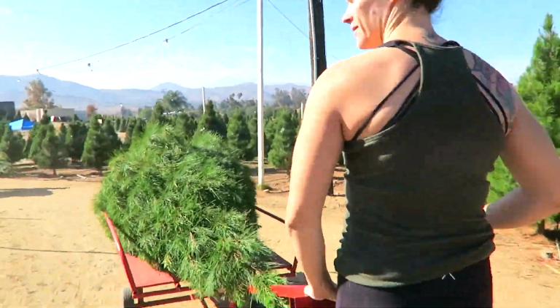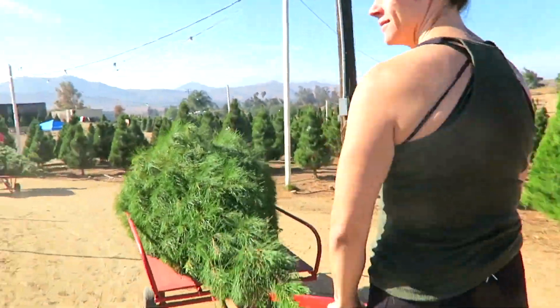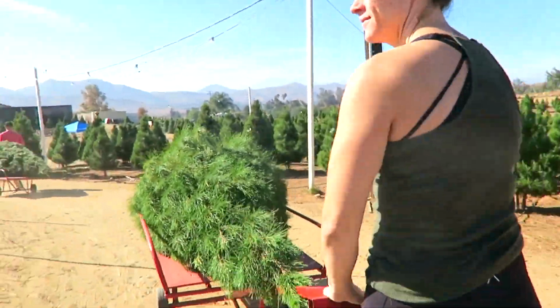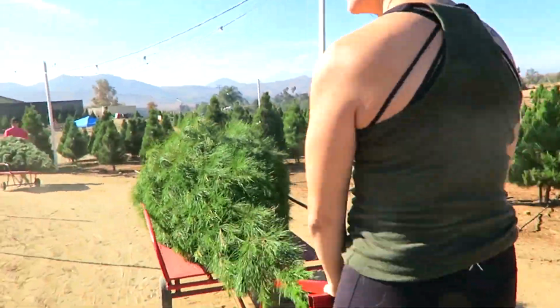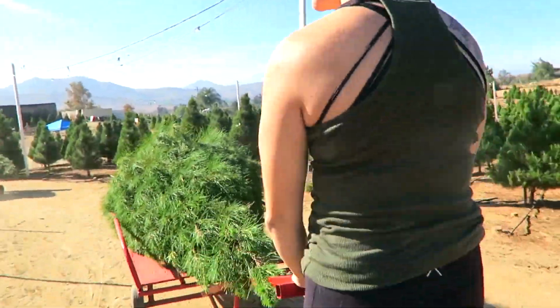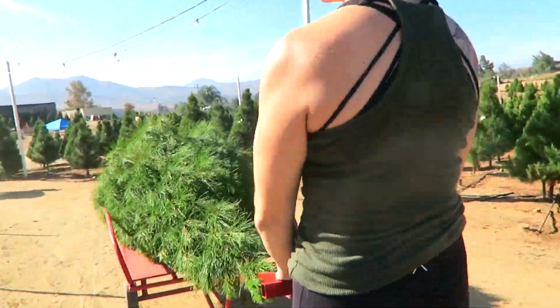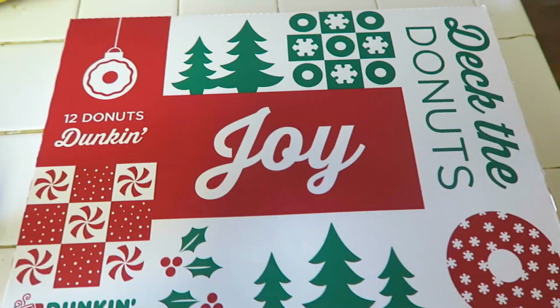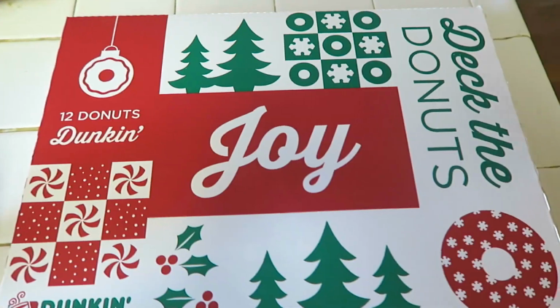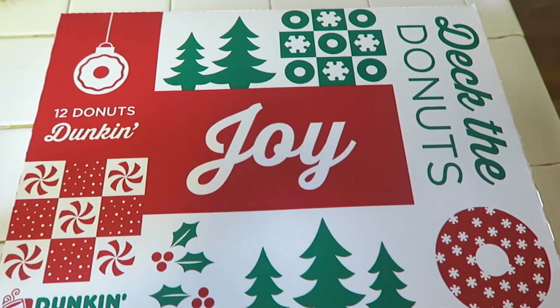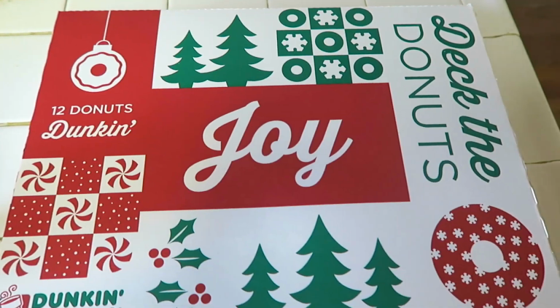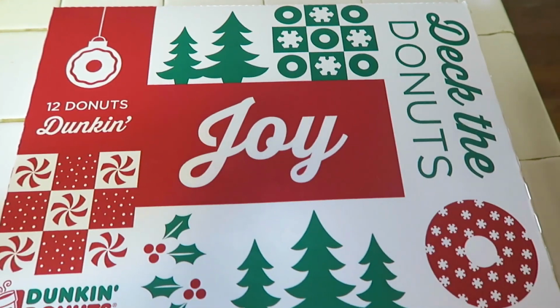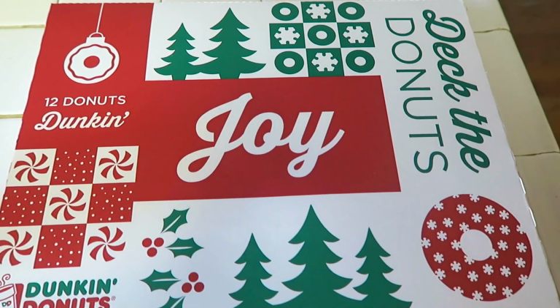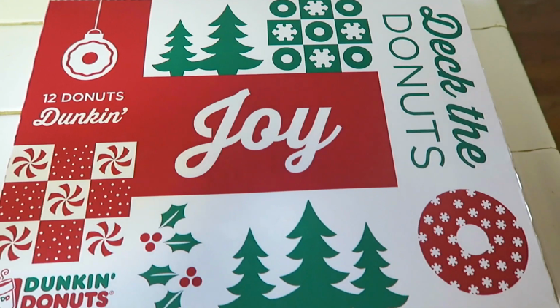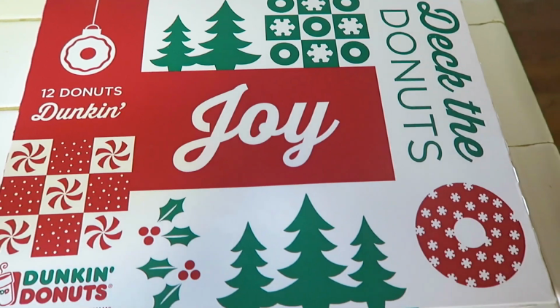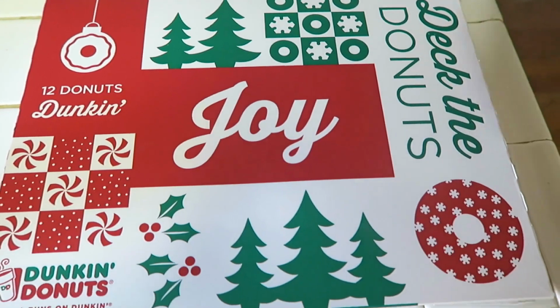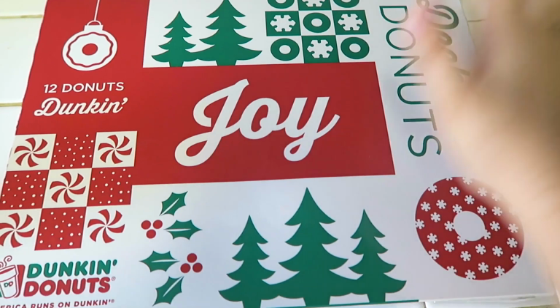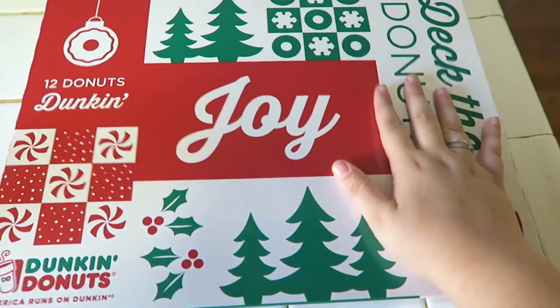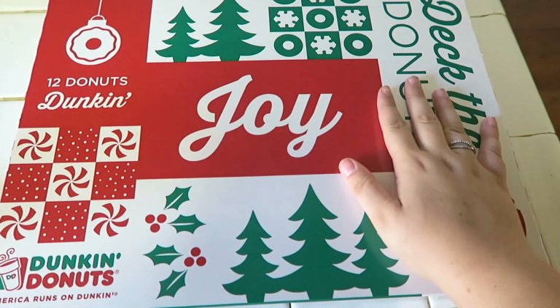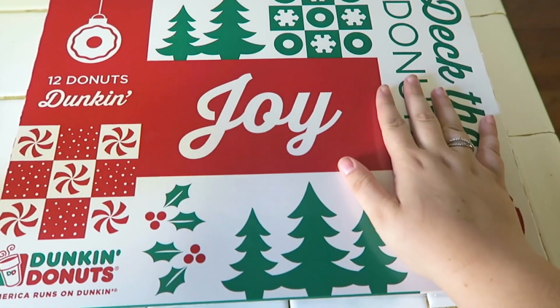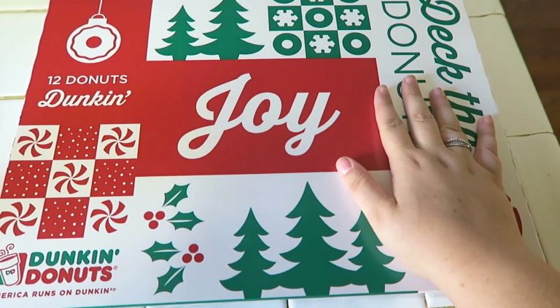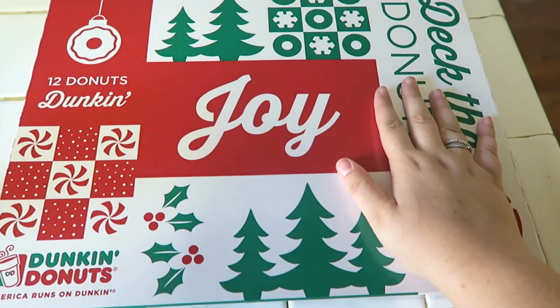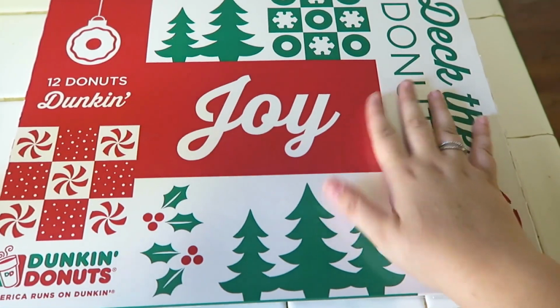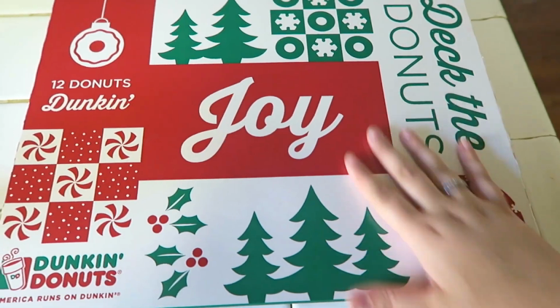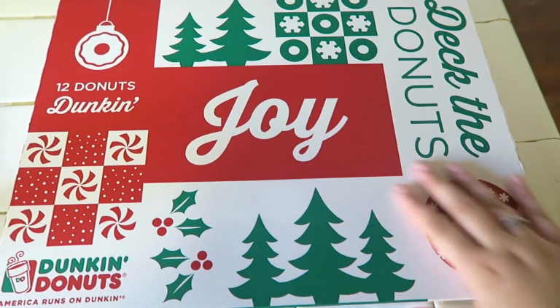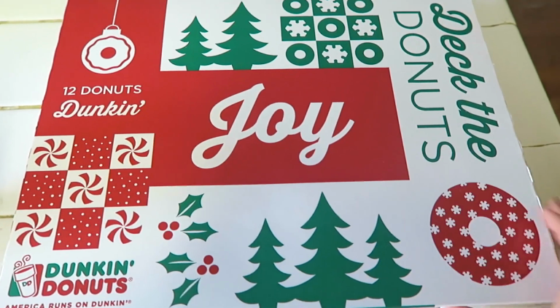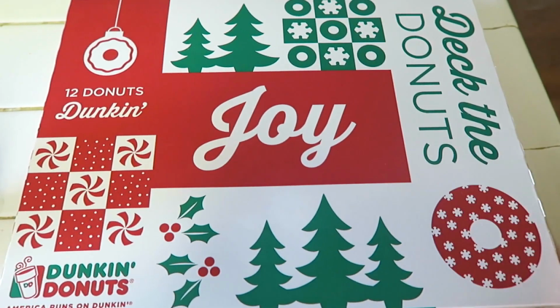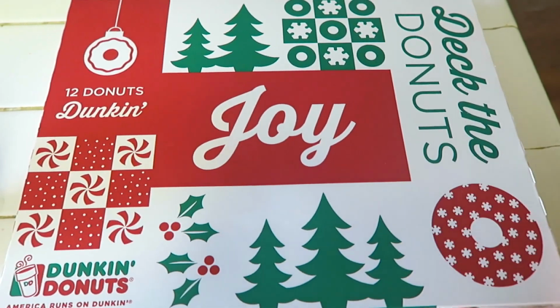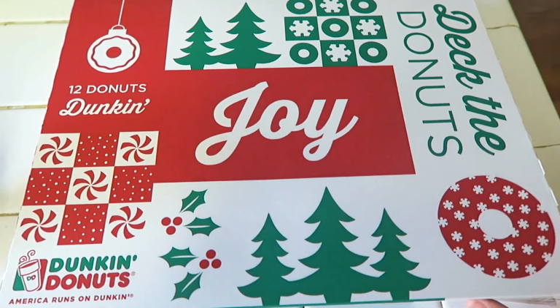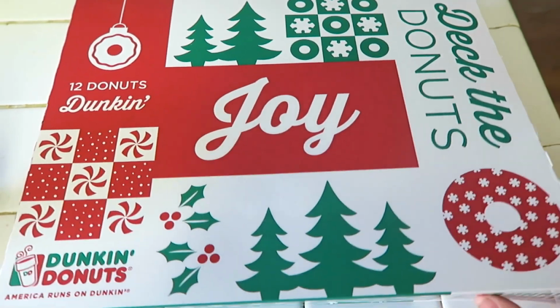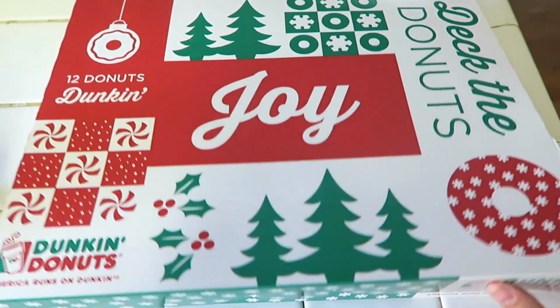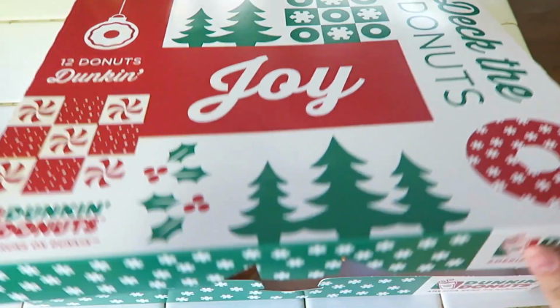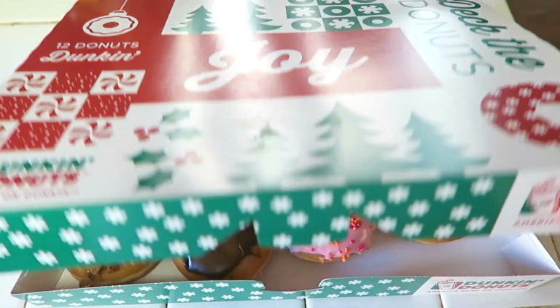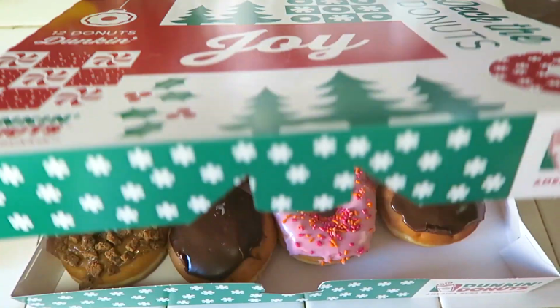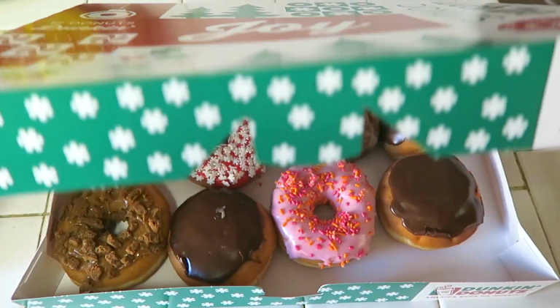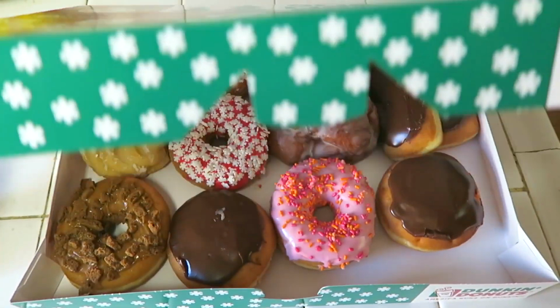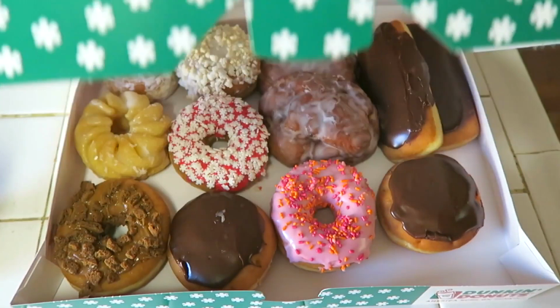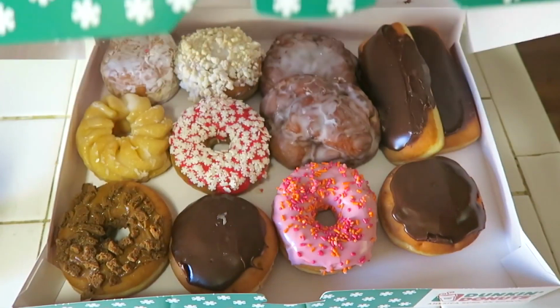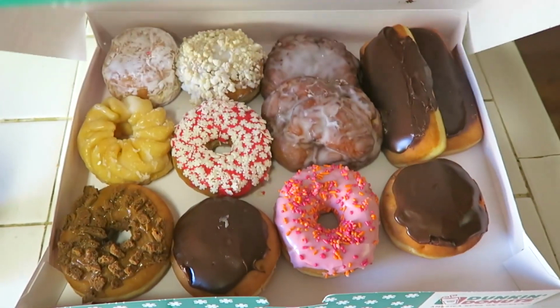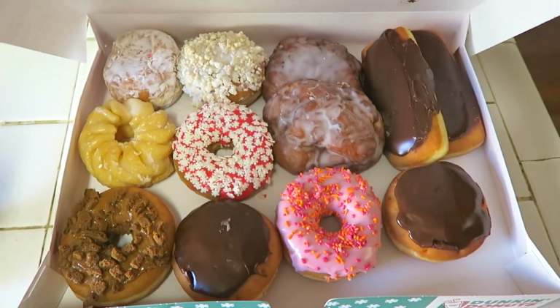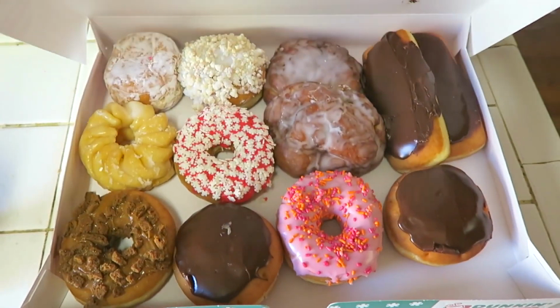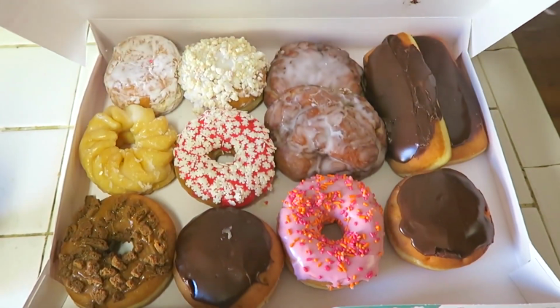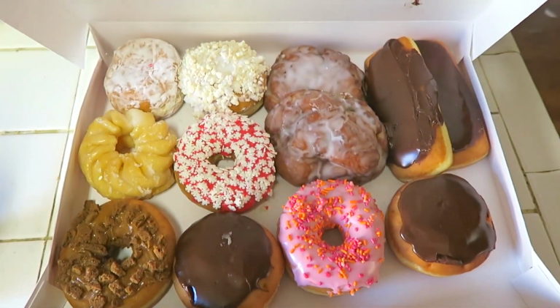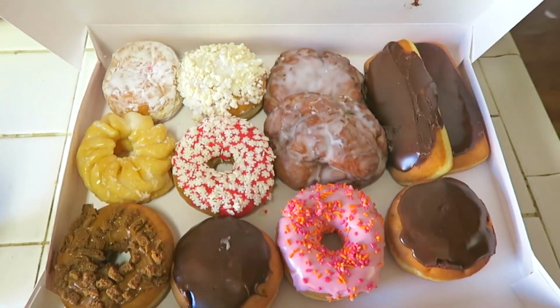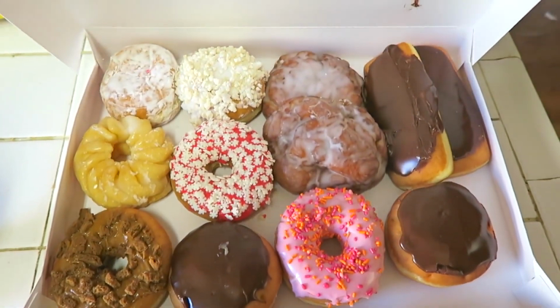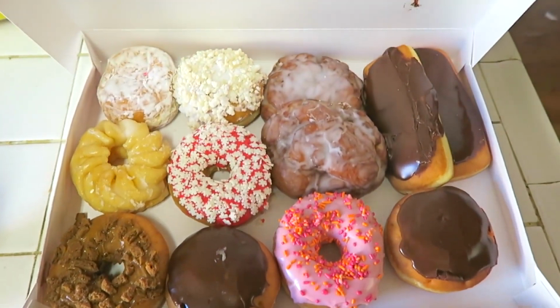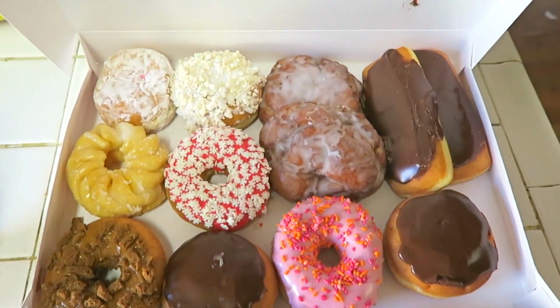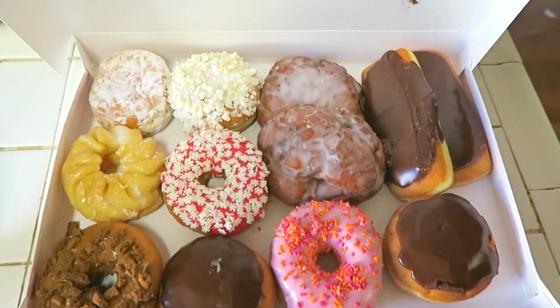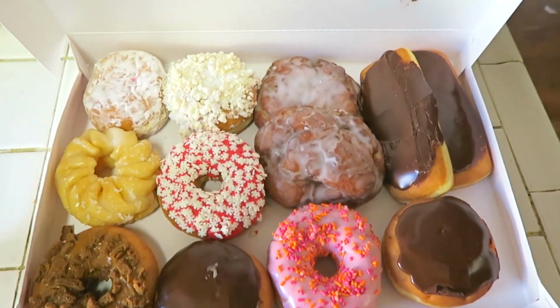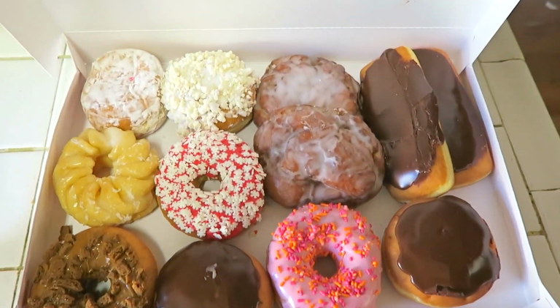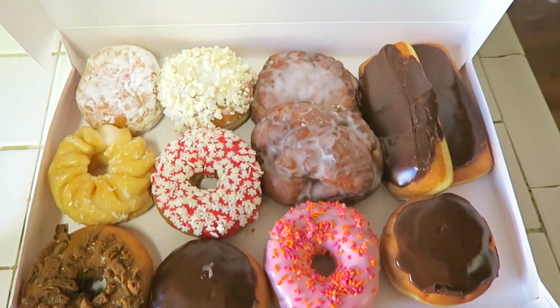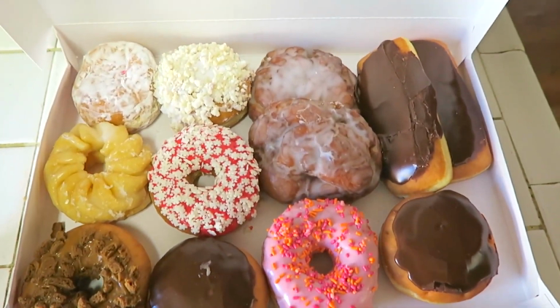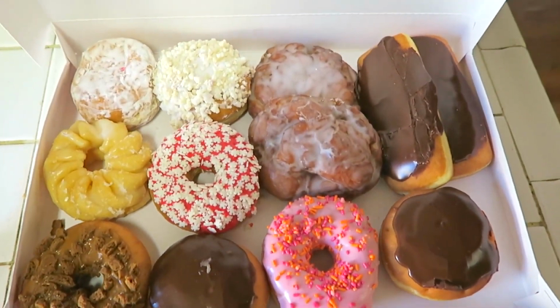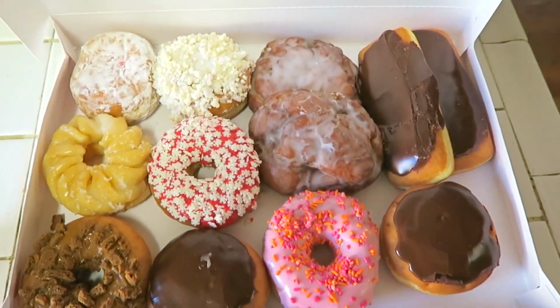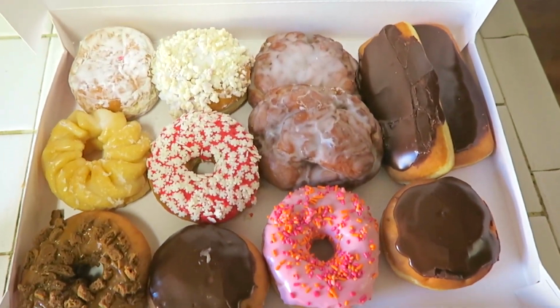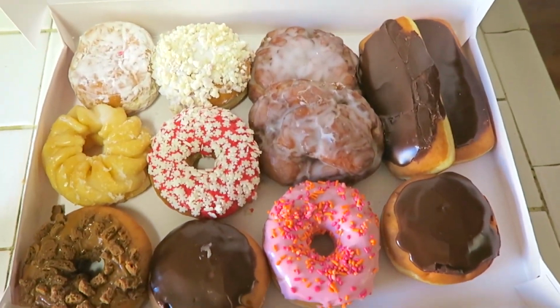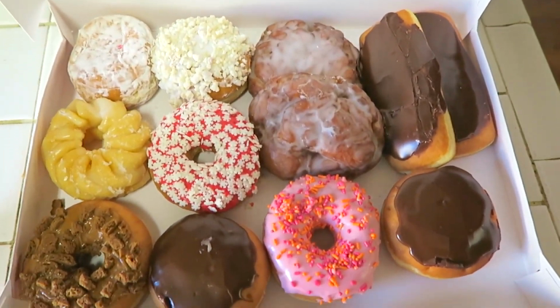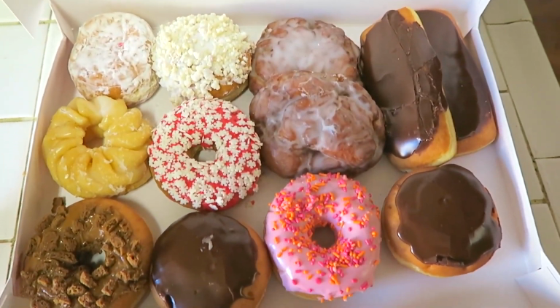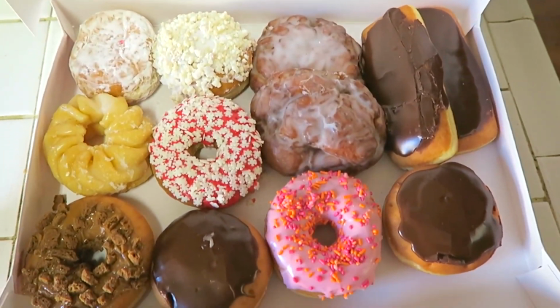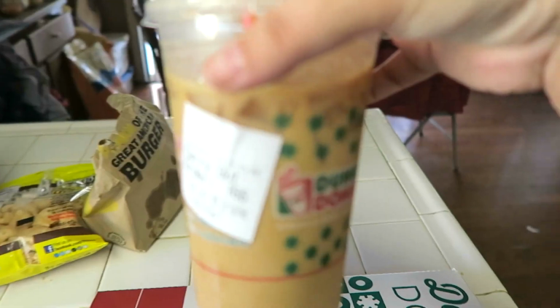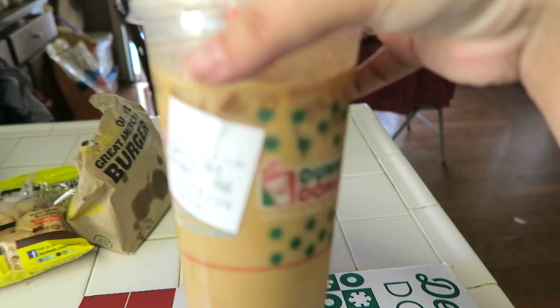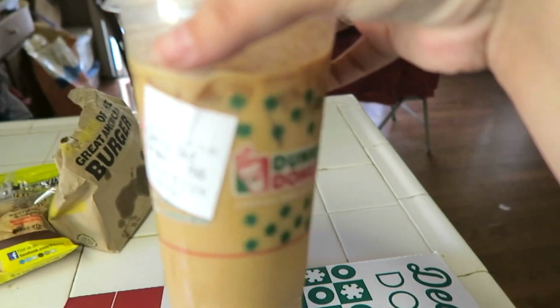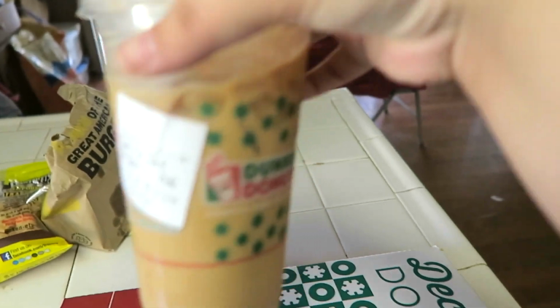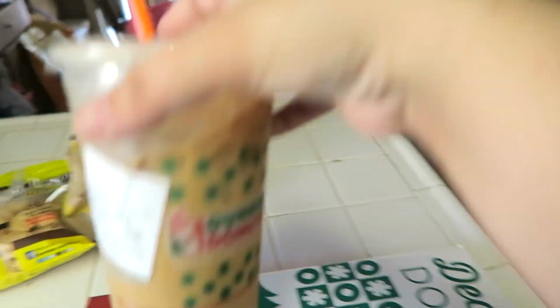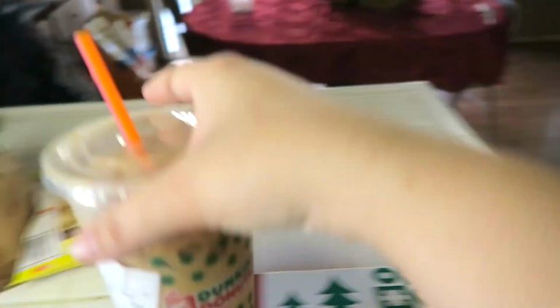We have our Christmas tree but we also stopped at Dunkin Donuts — so pretty — and coffee.